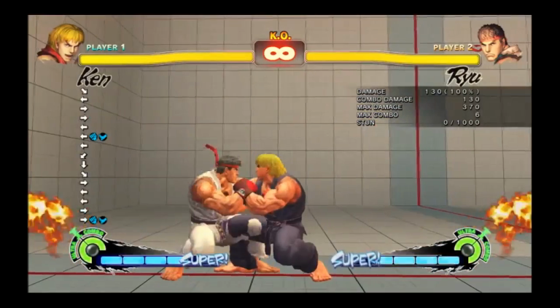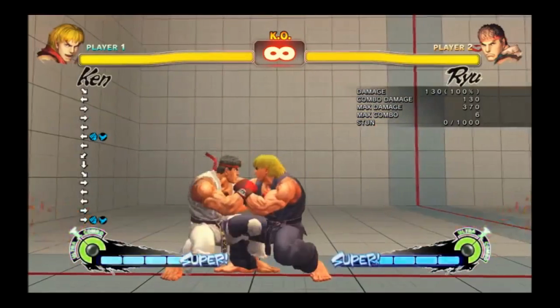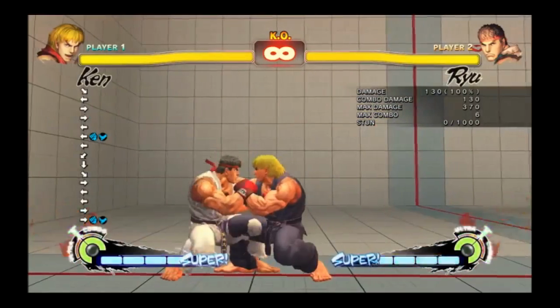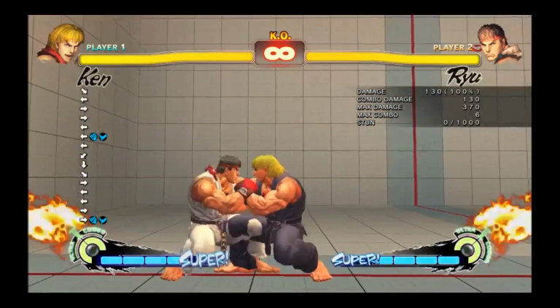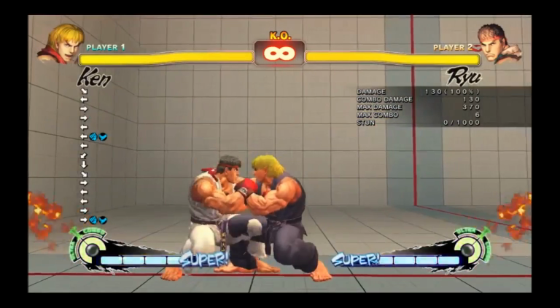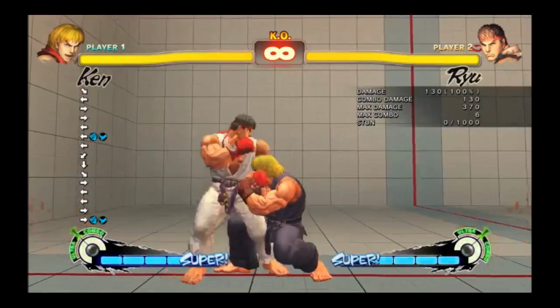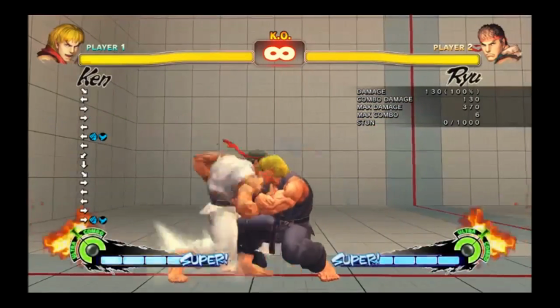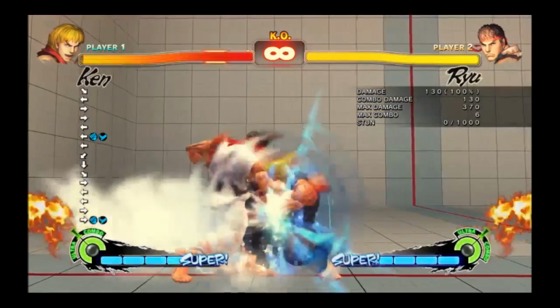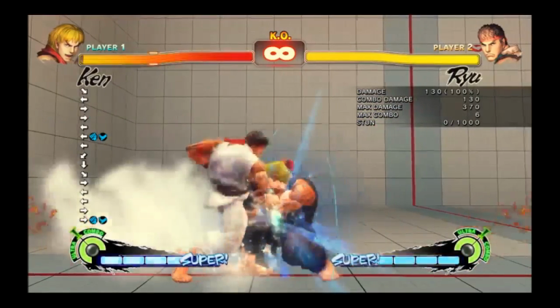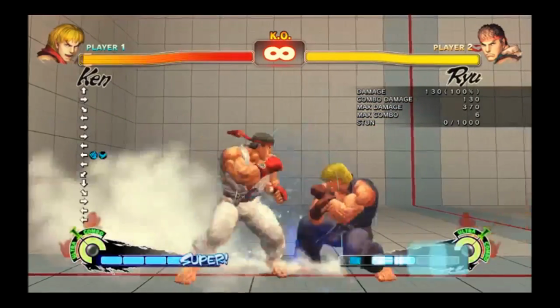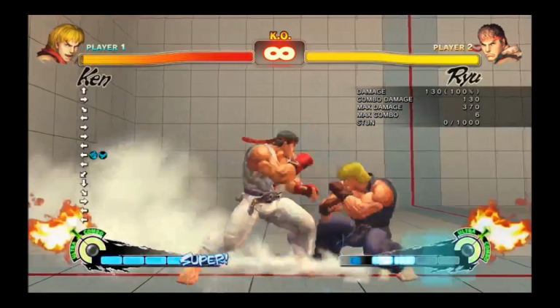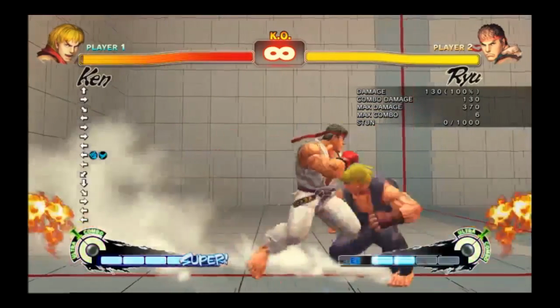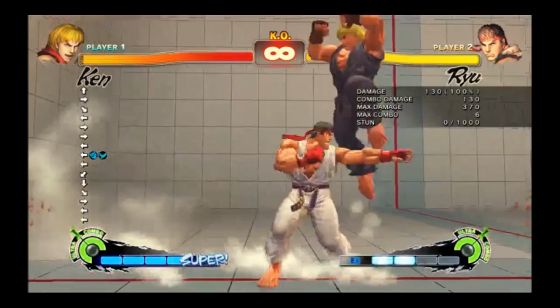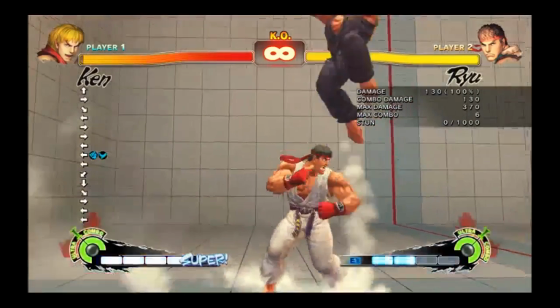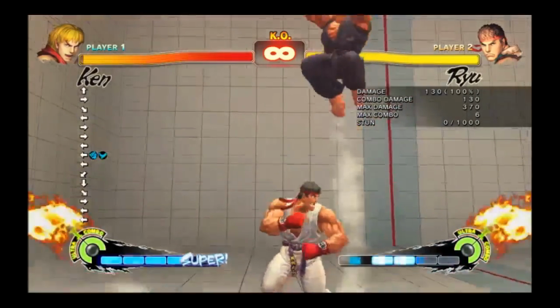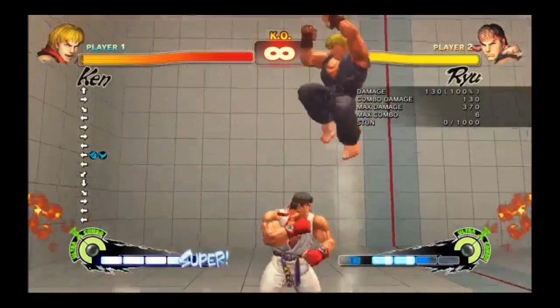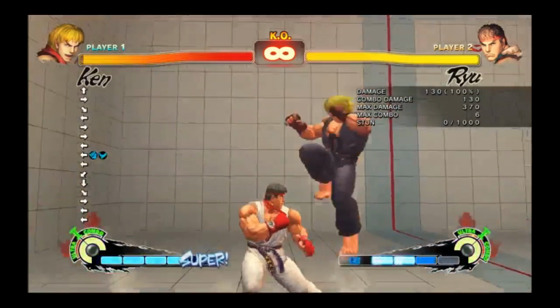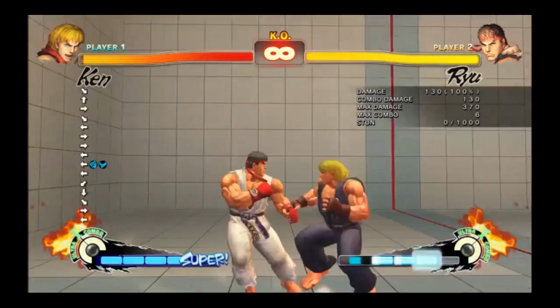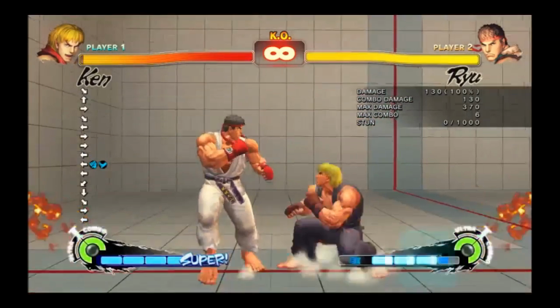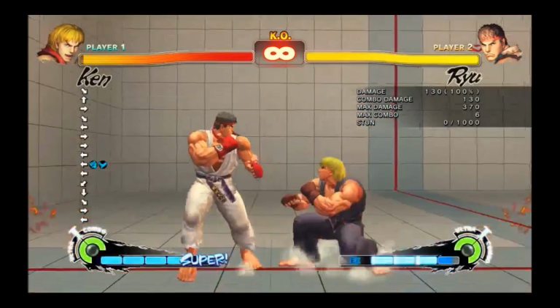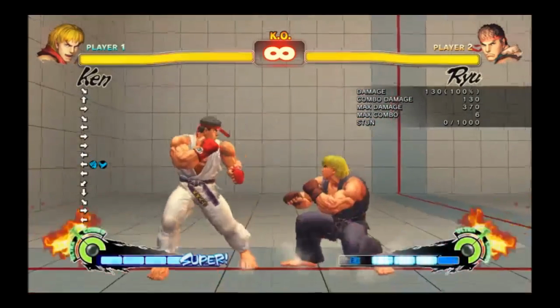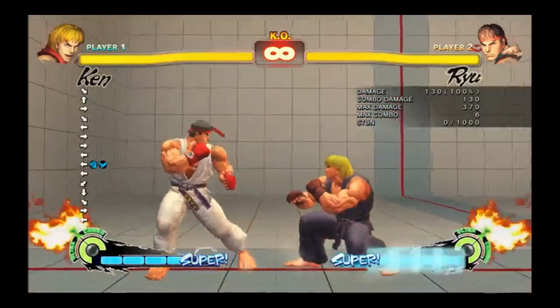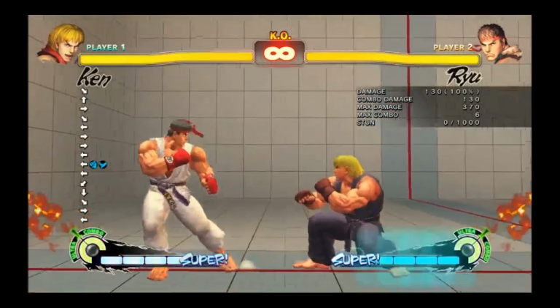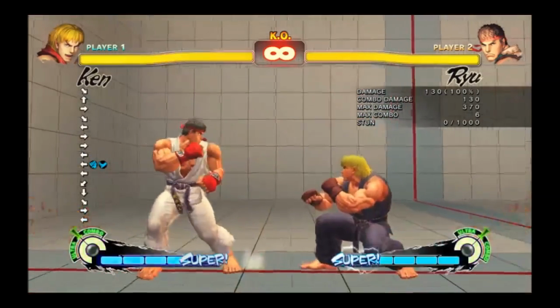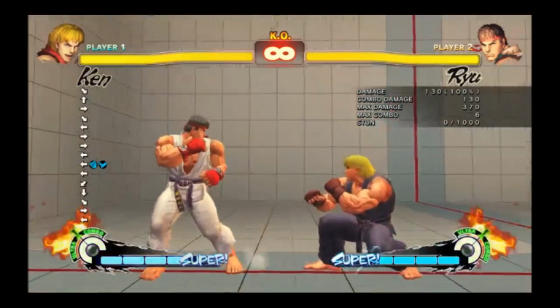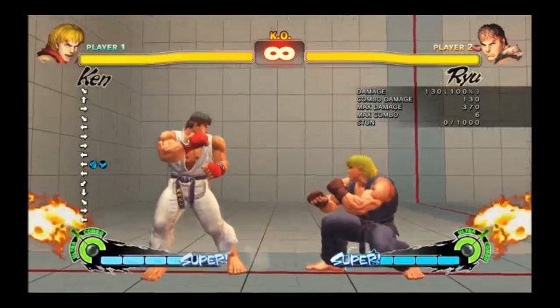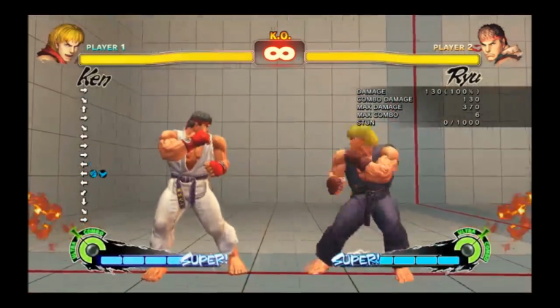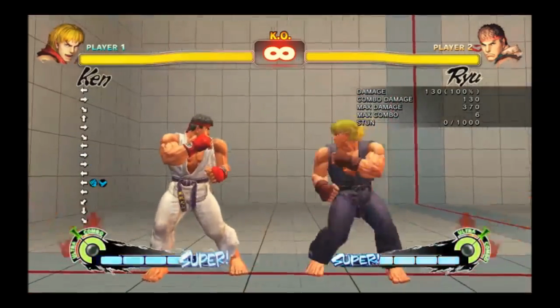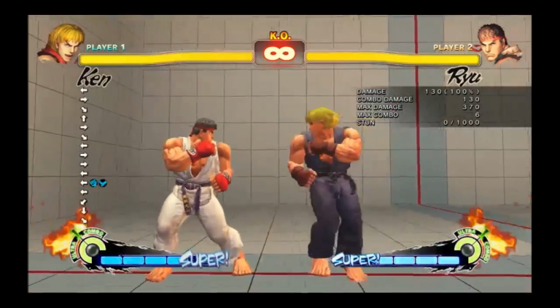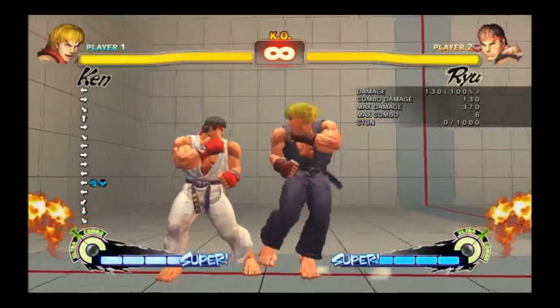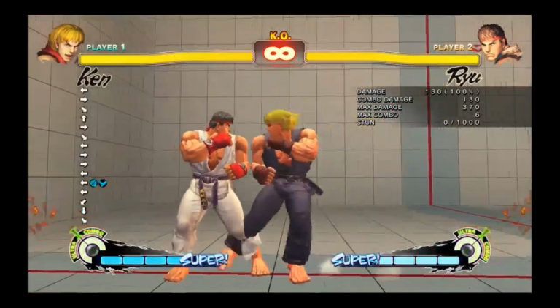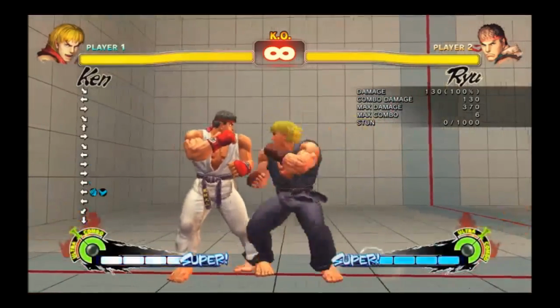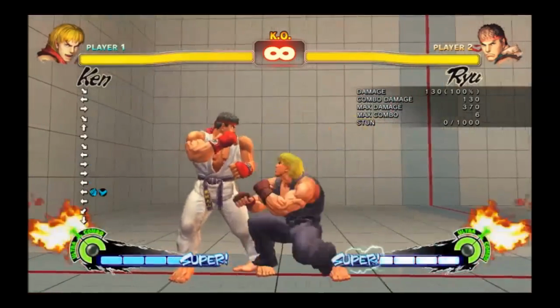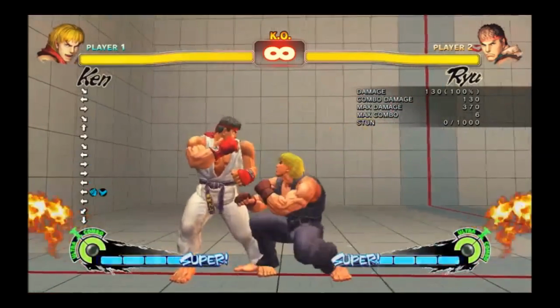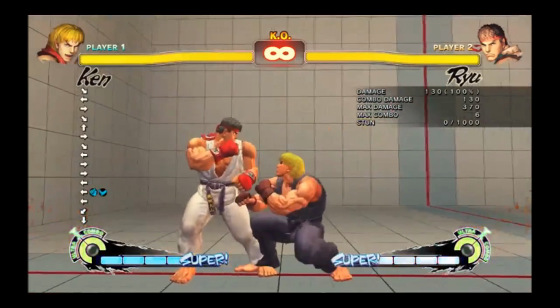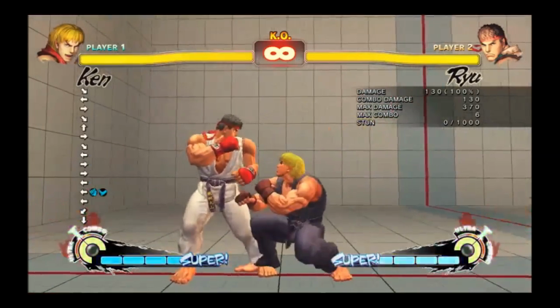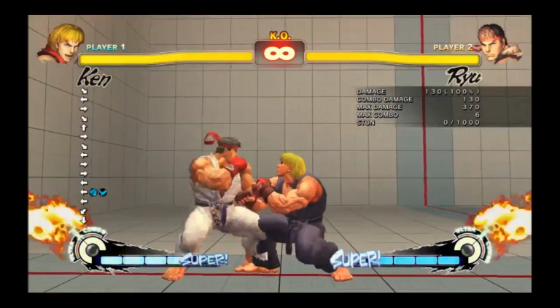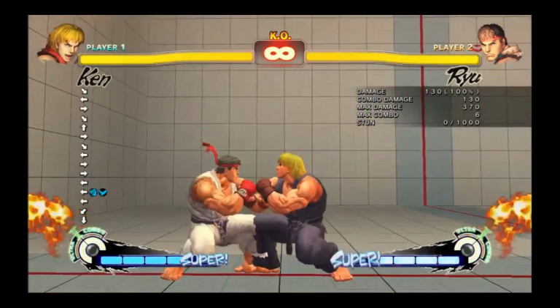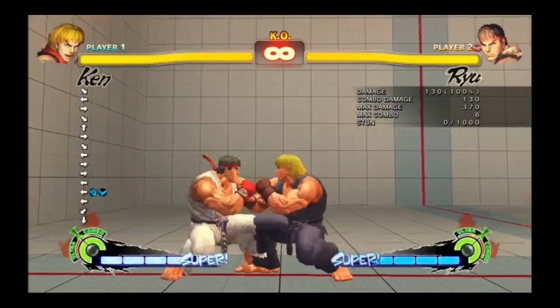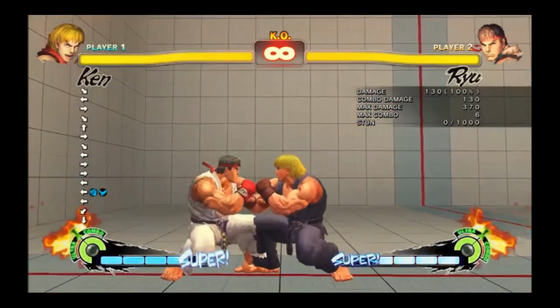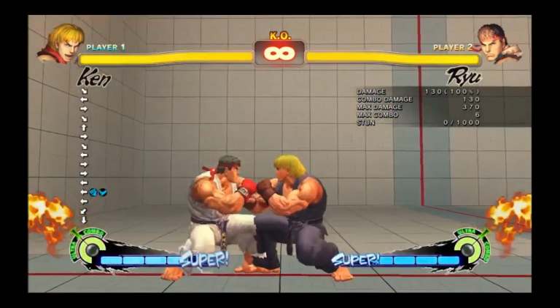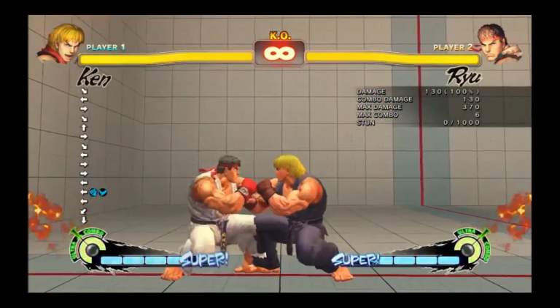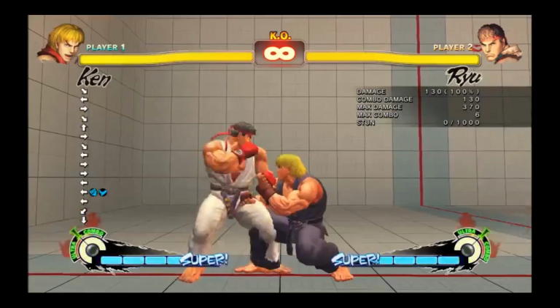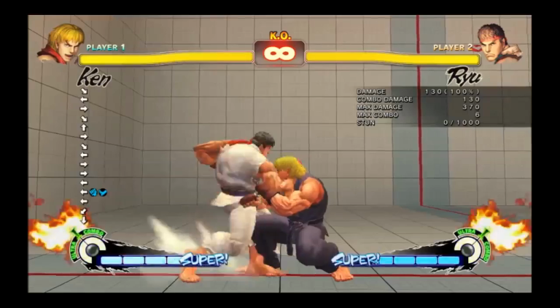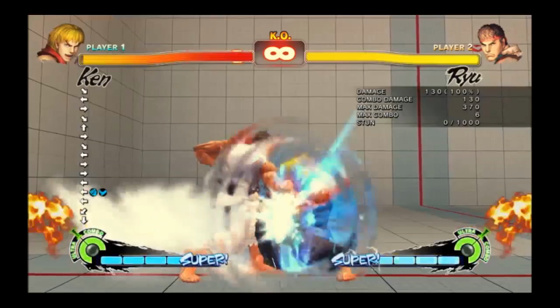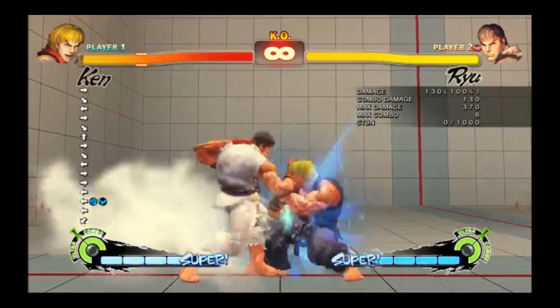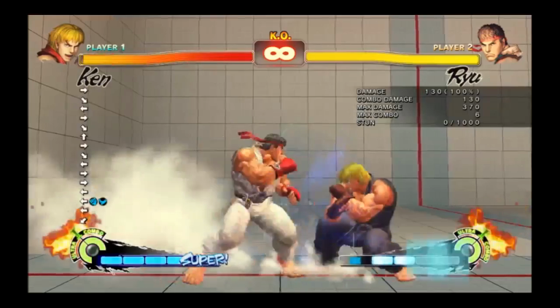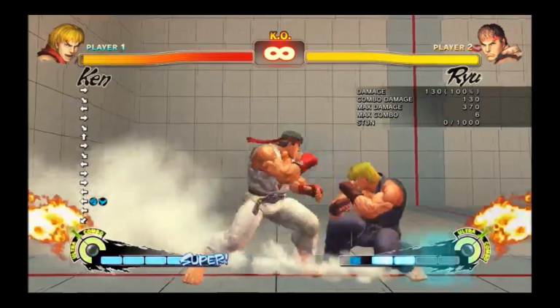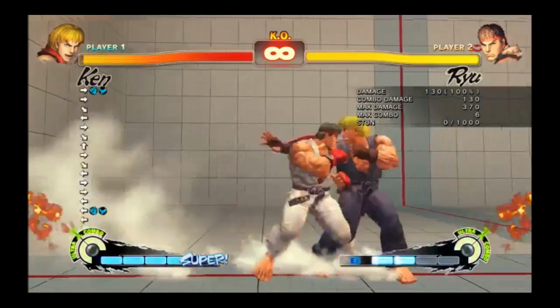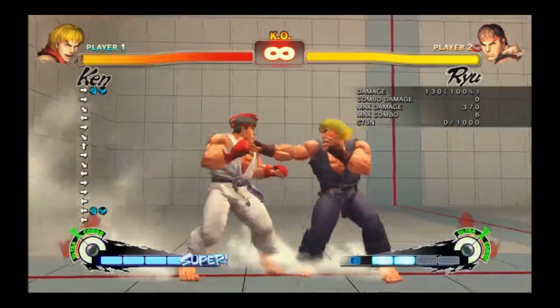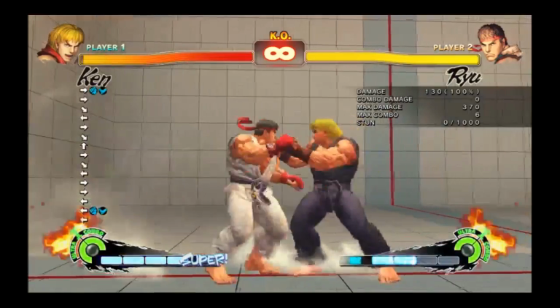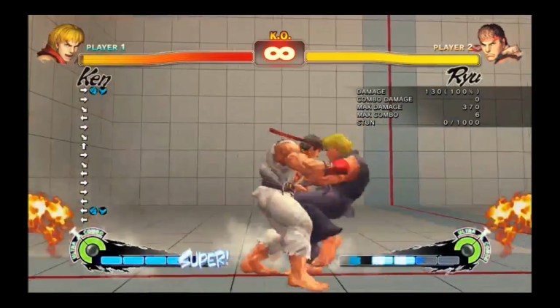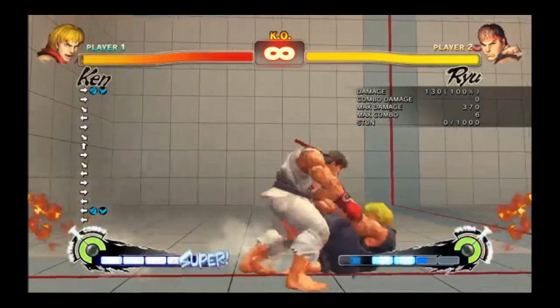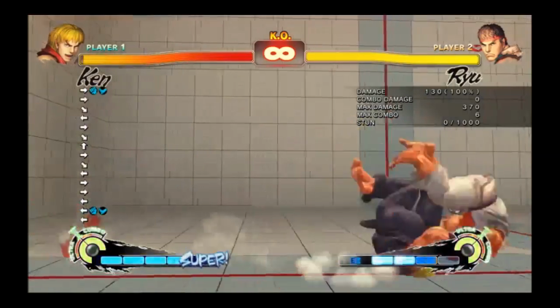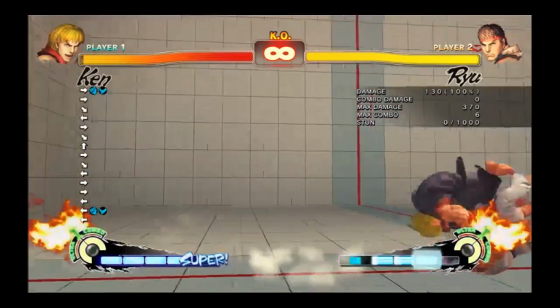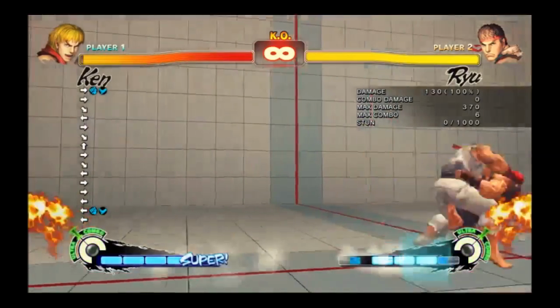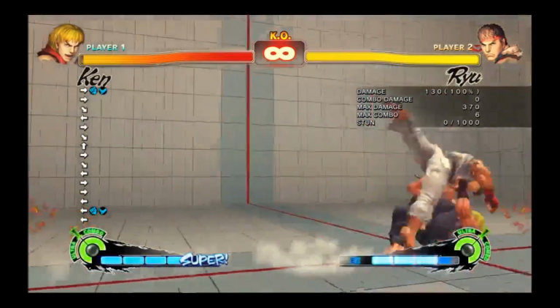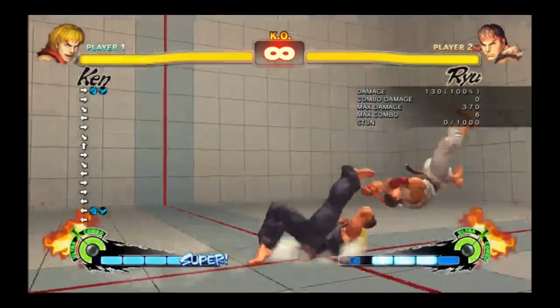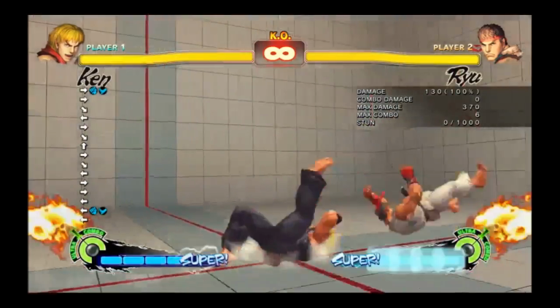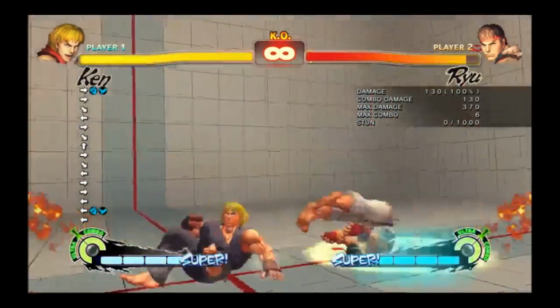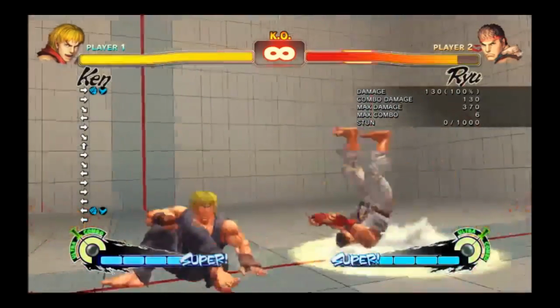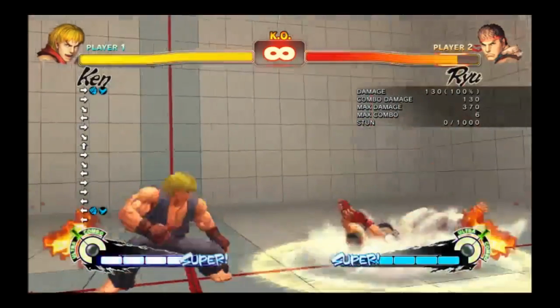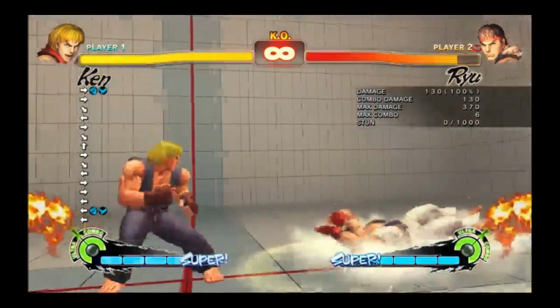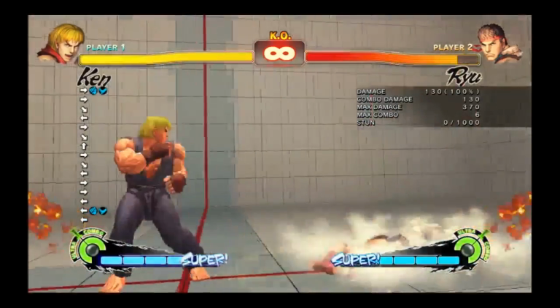Several people have told me that moves need to be minus six or worse to be throw punishable, but Shoryuken FADC appears to be throw punishable from my testing.